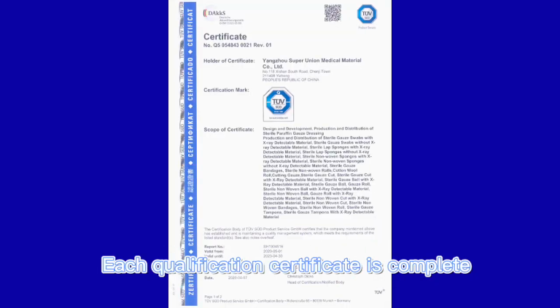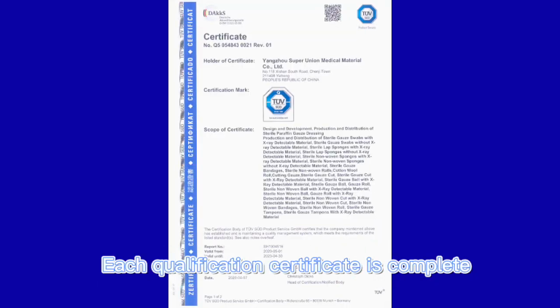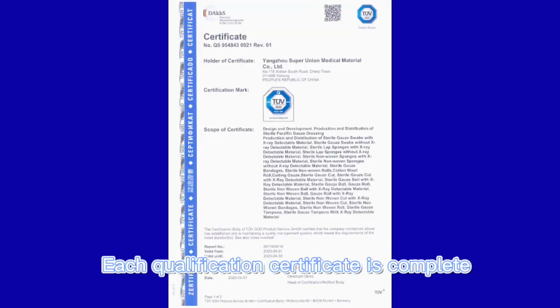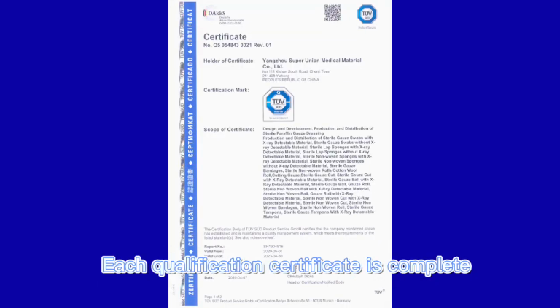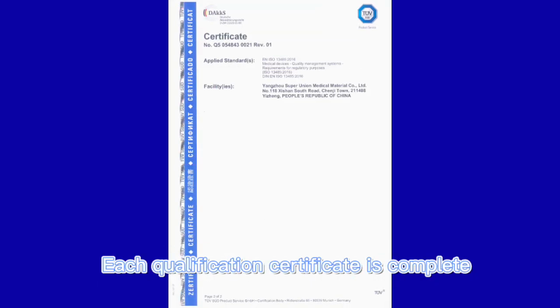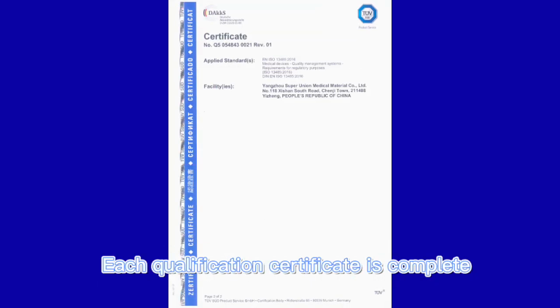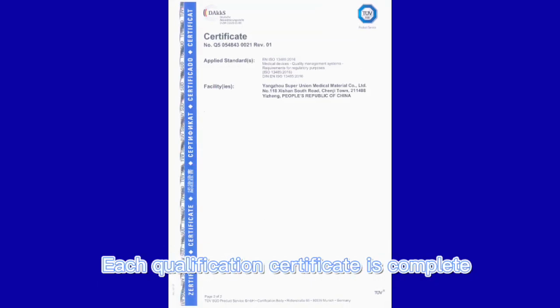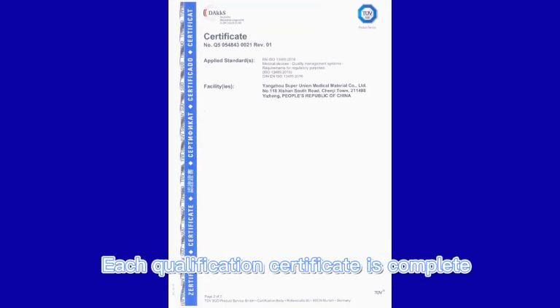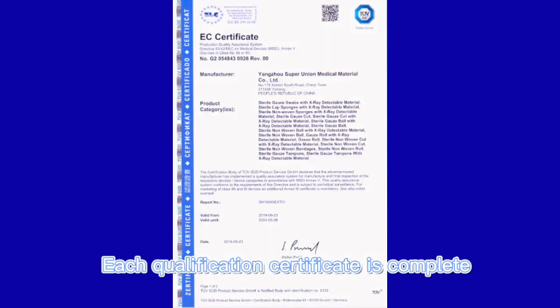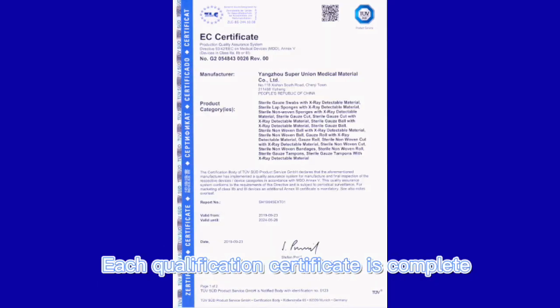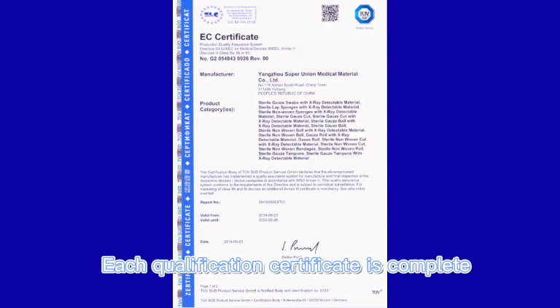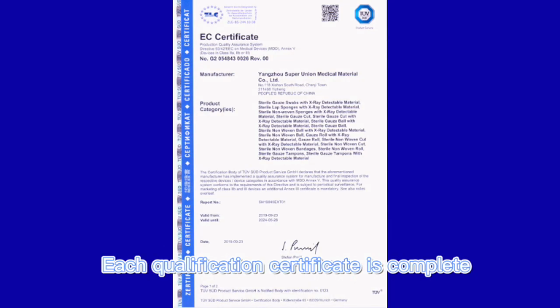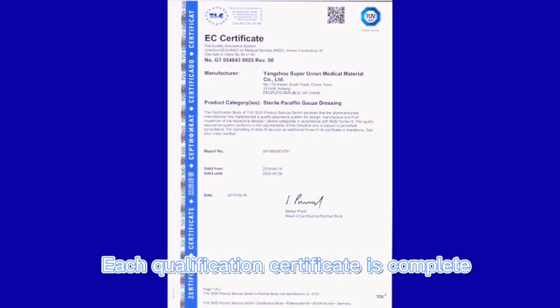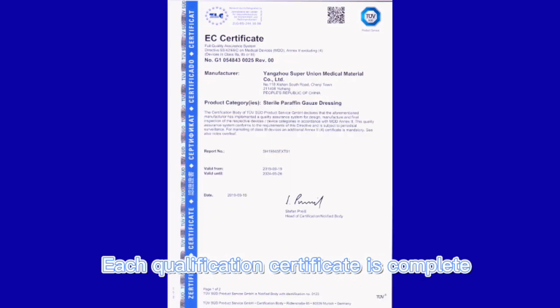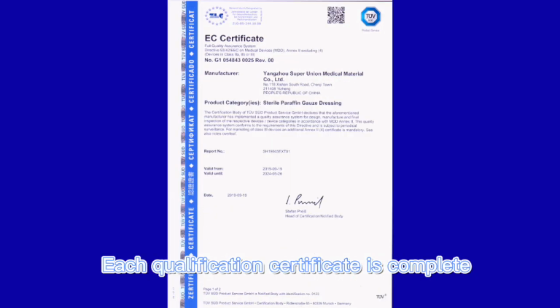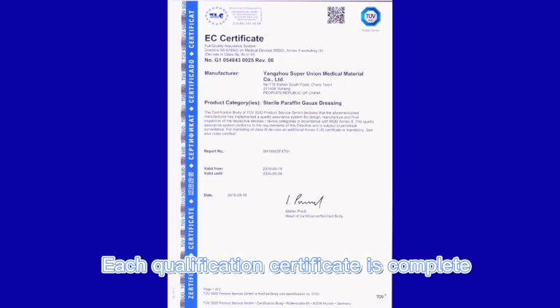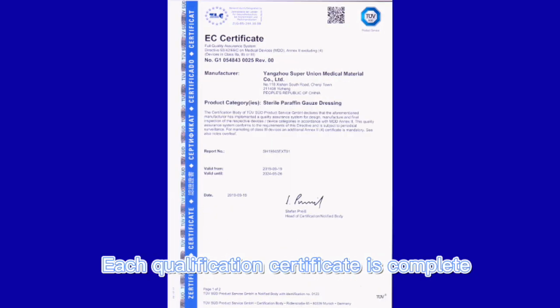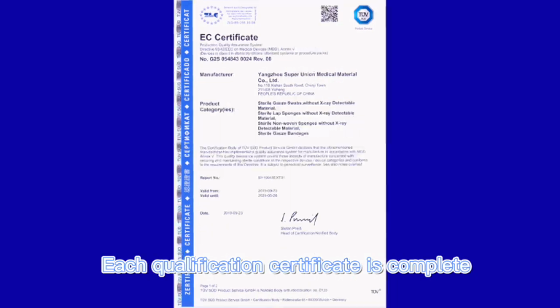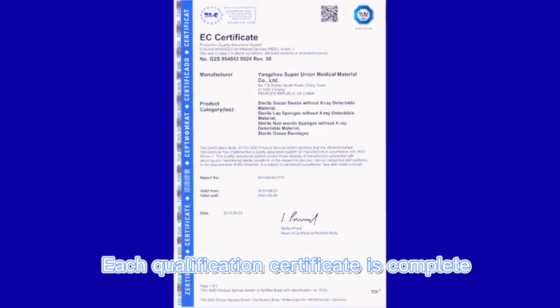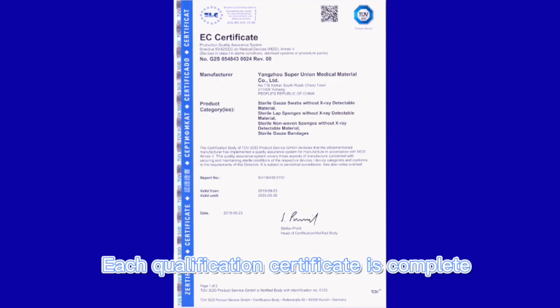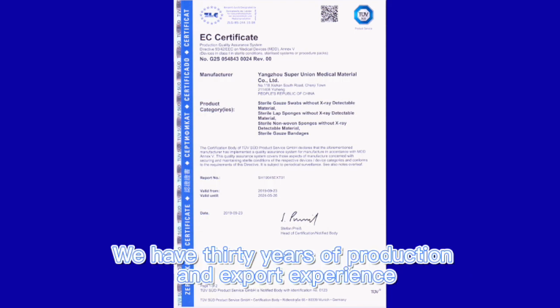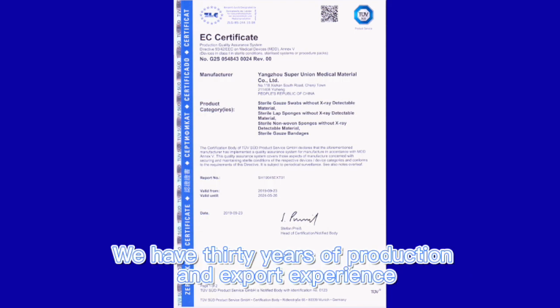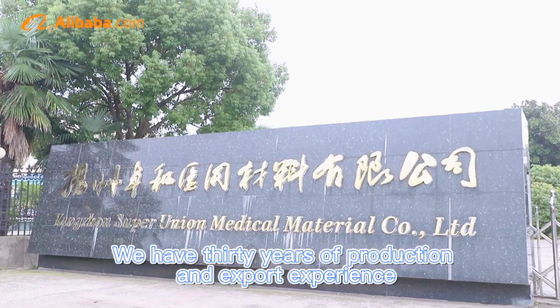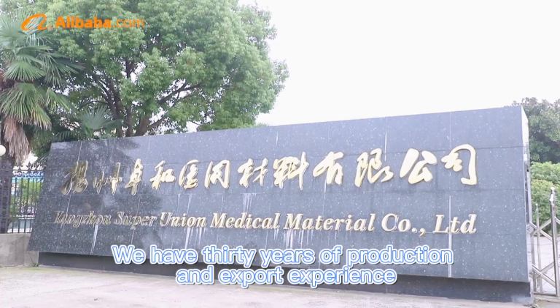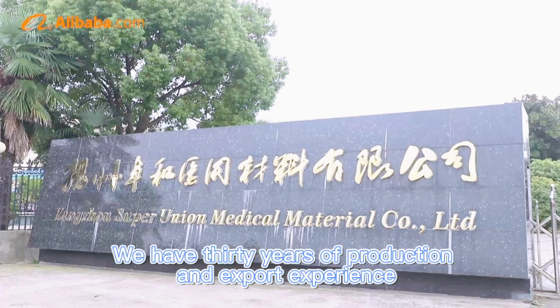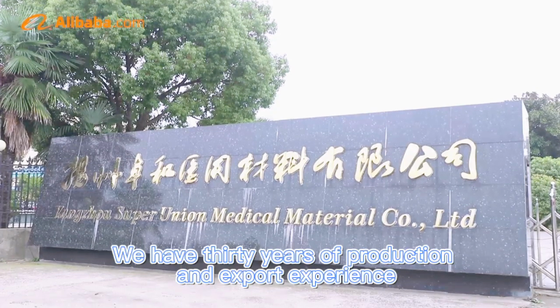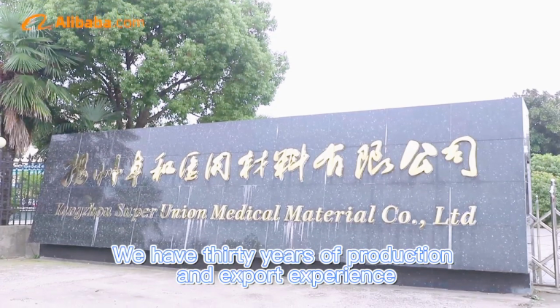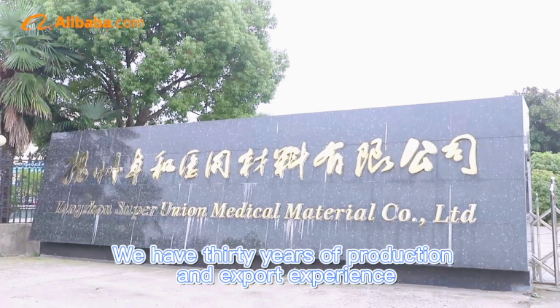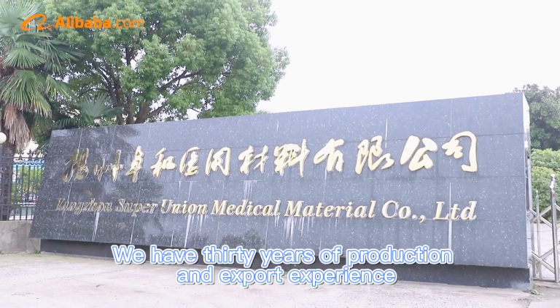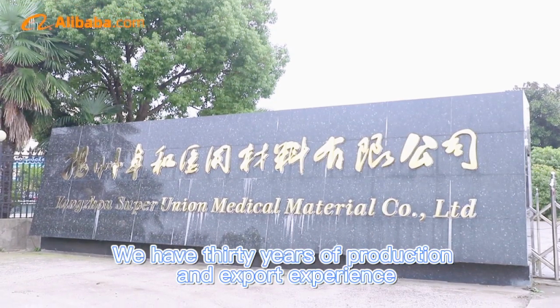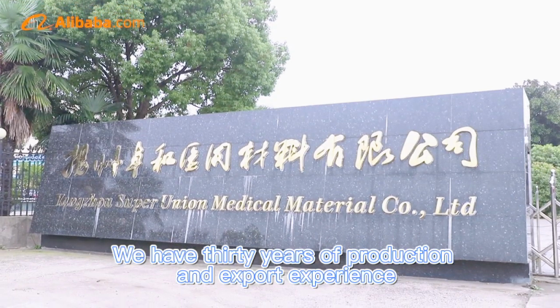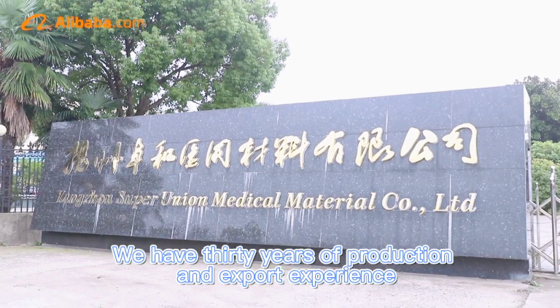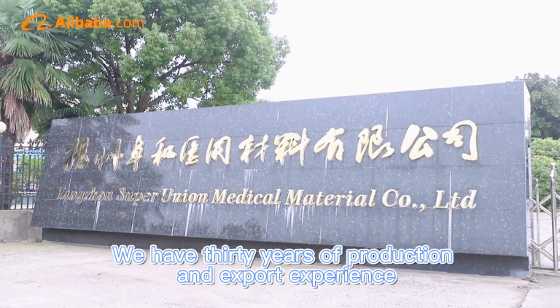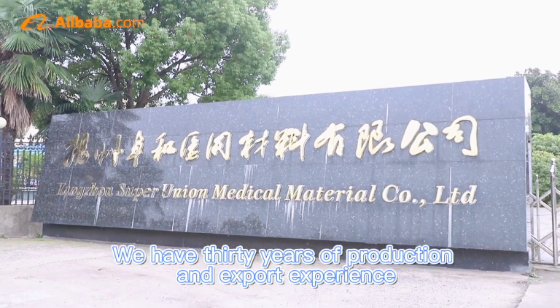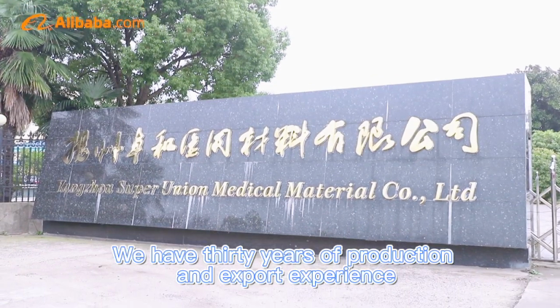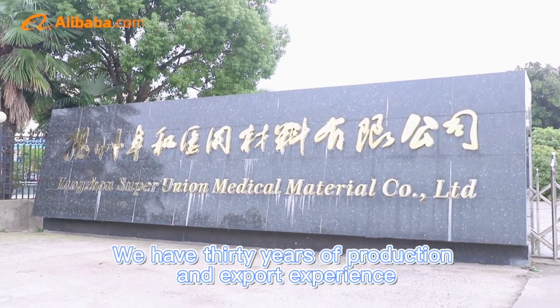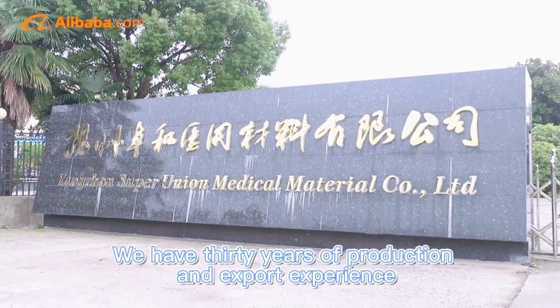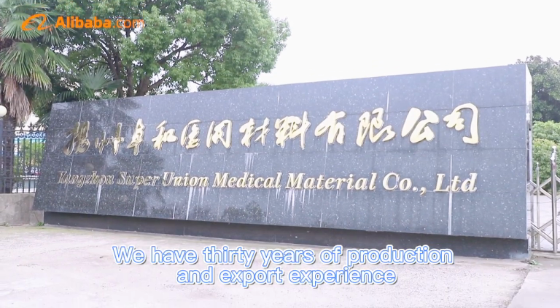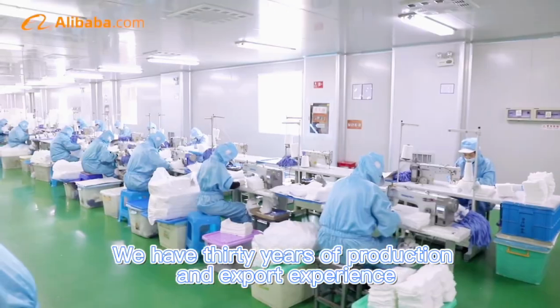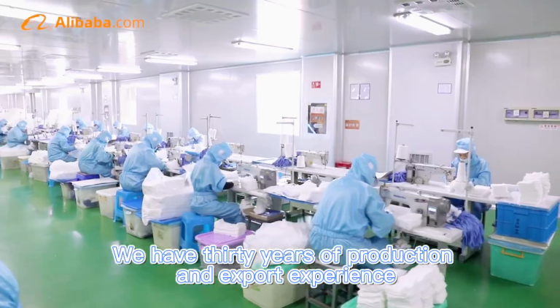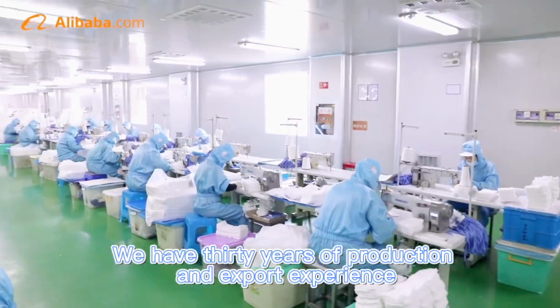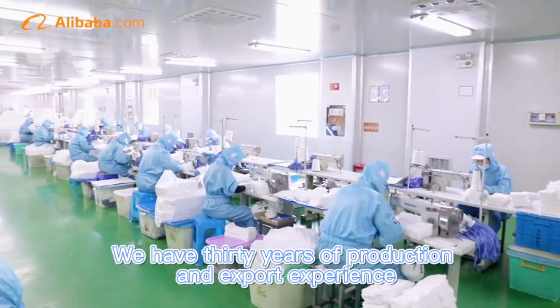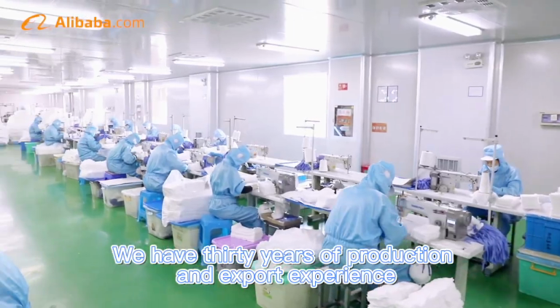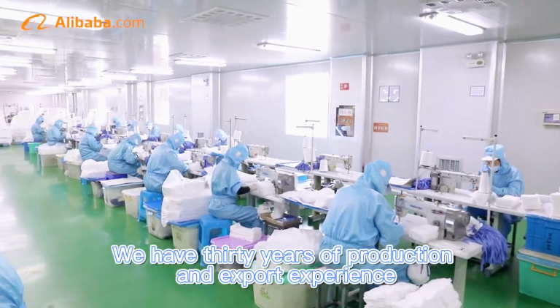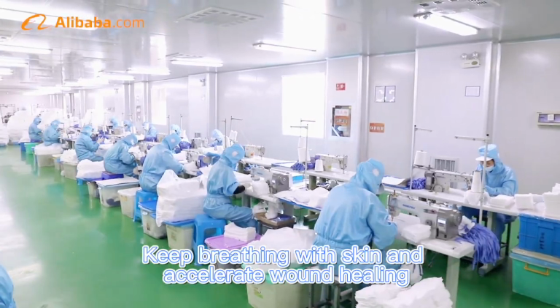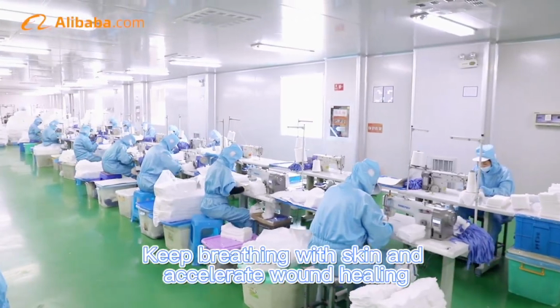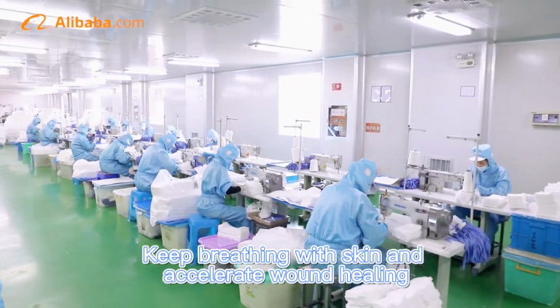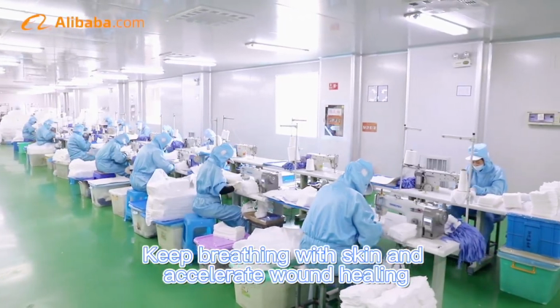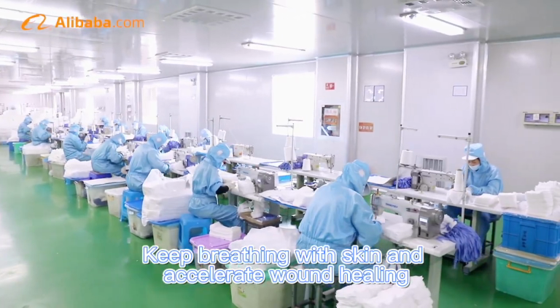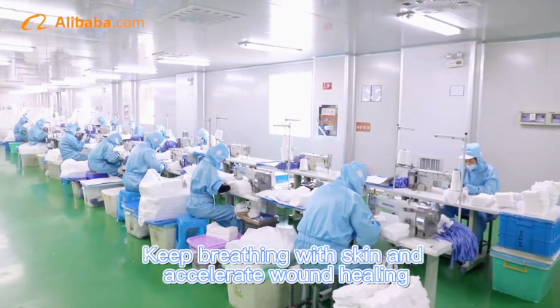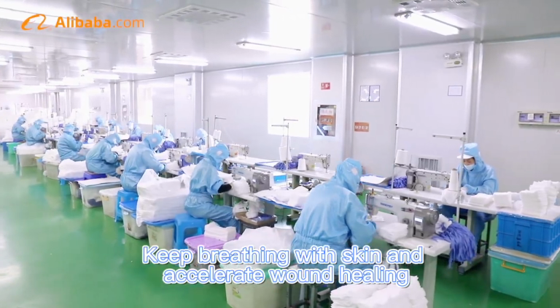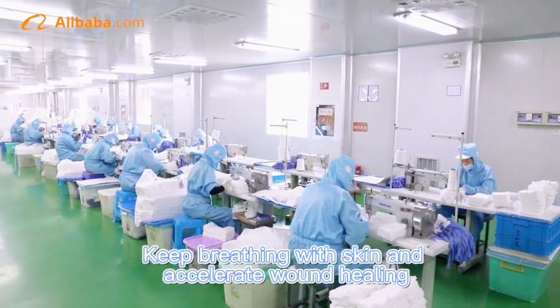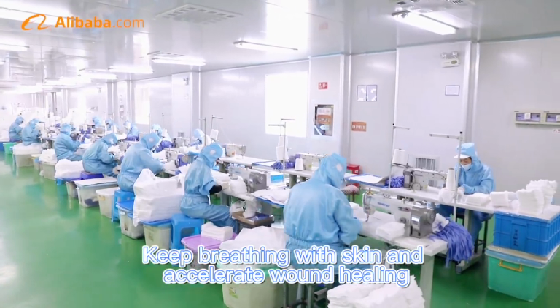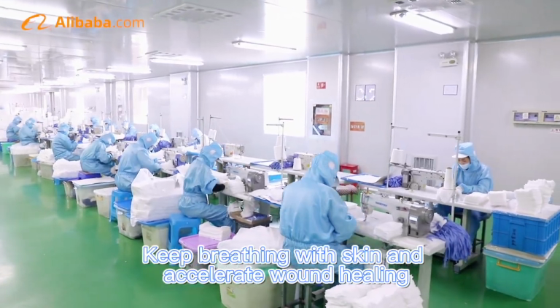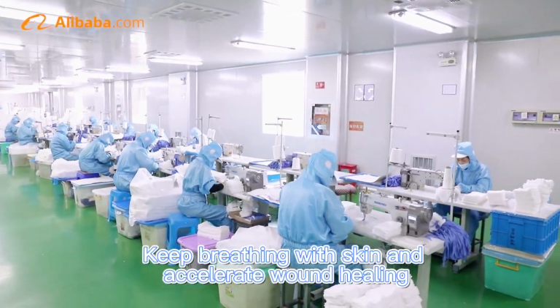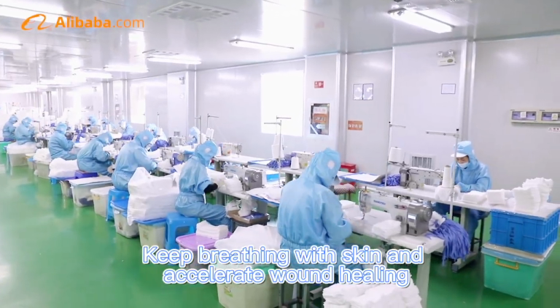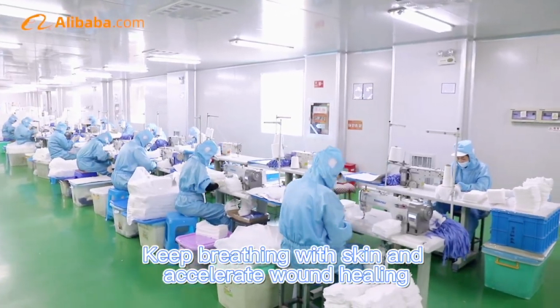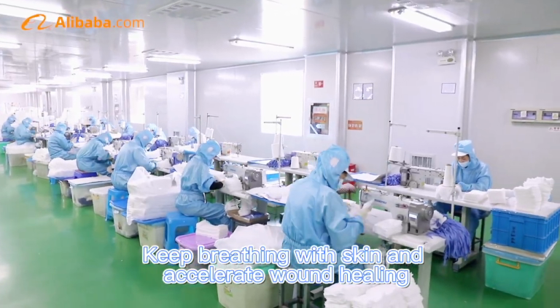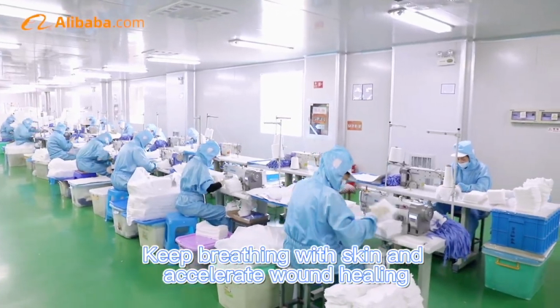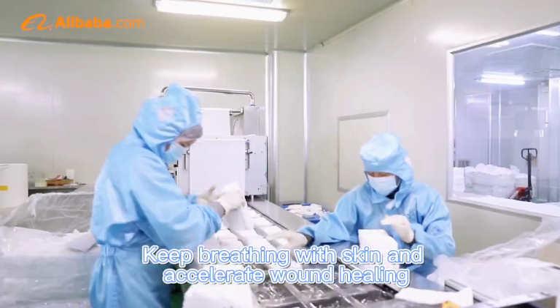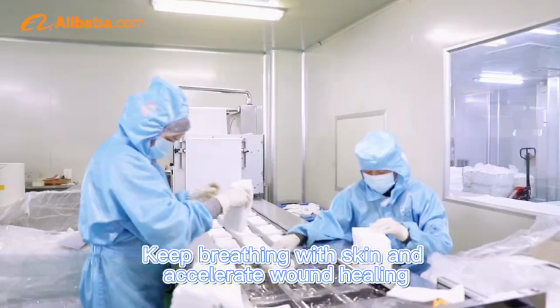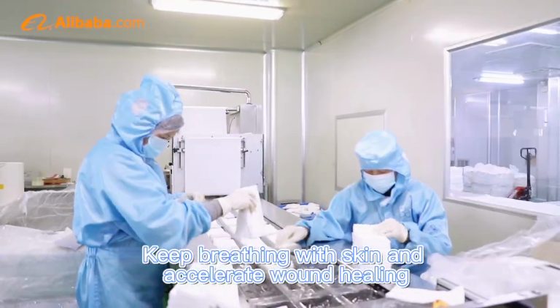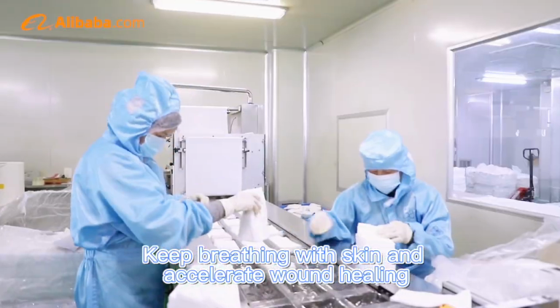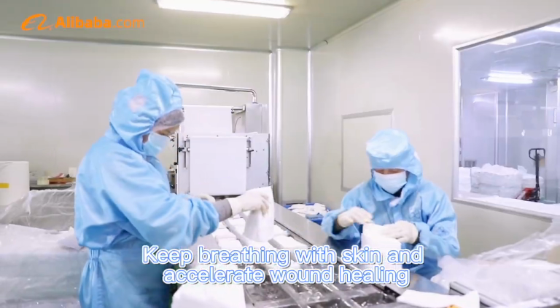Each qualification certificate is complete. We have 30 years of production and export experience. Keeps breathing with skin and accelerates wound healing.